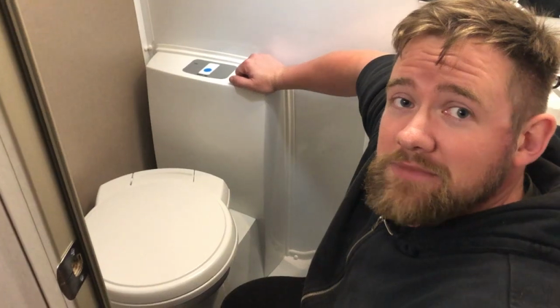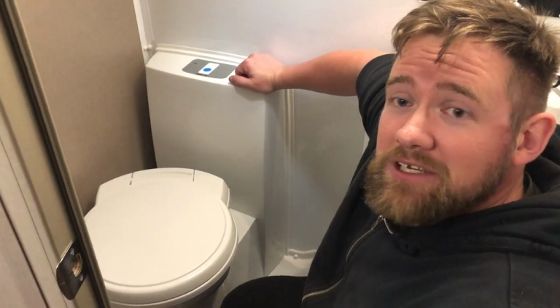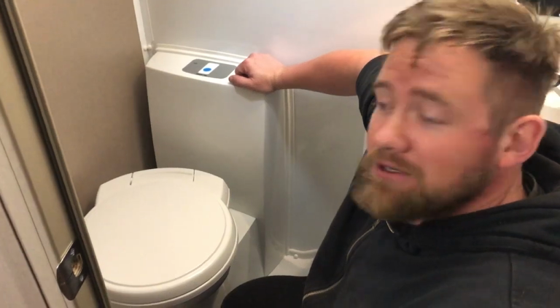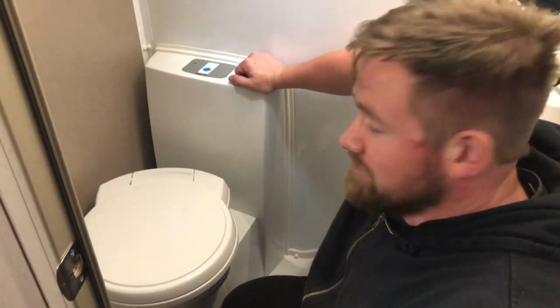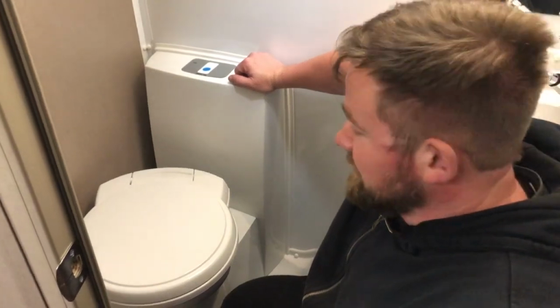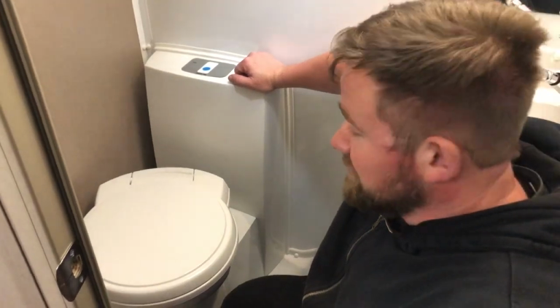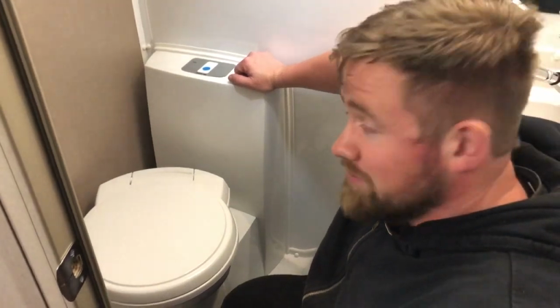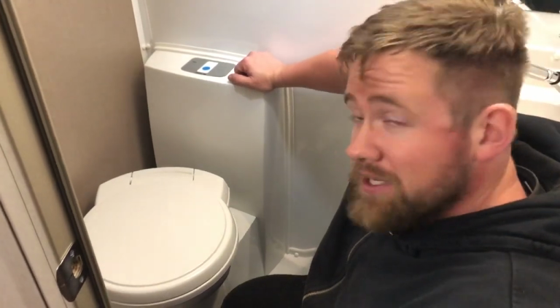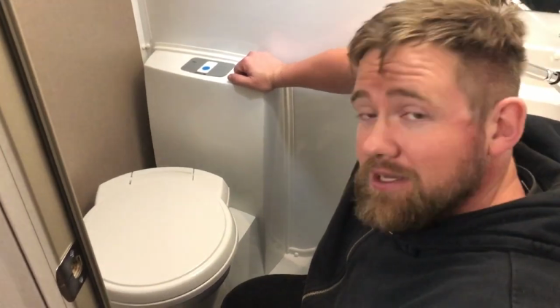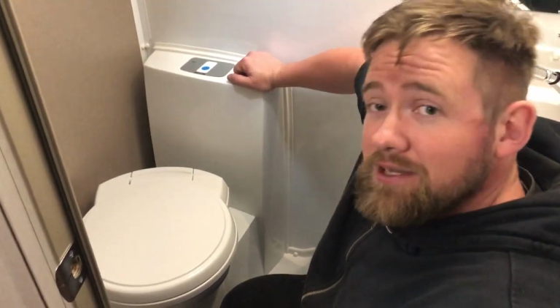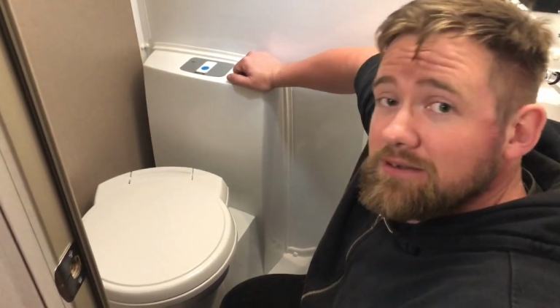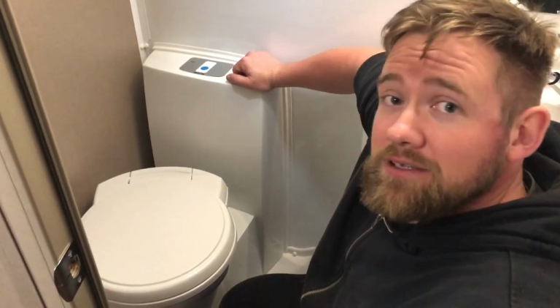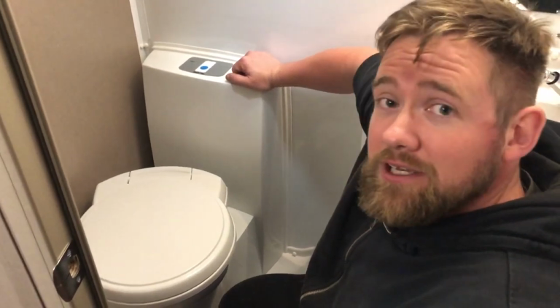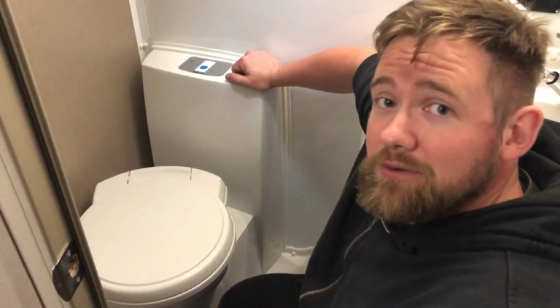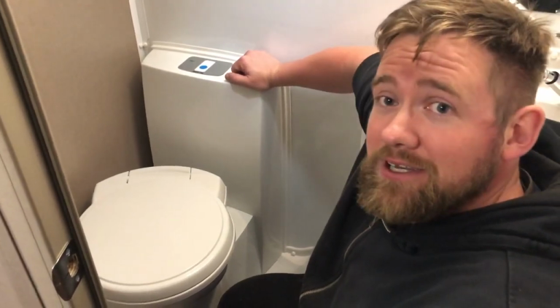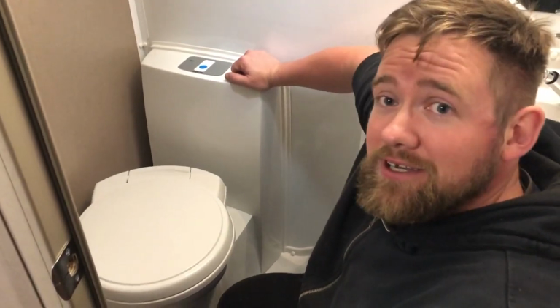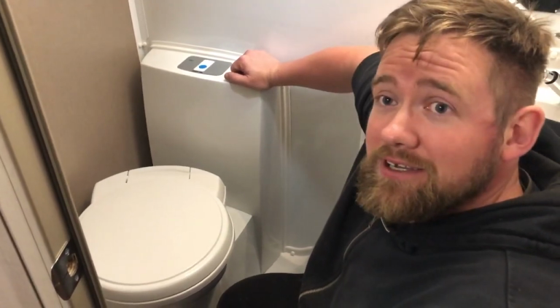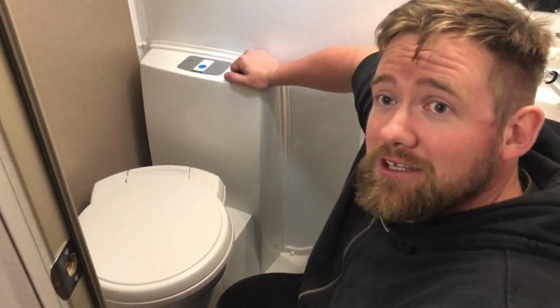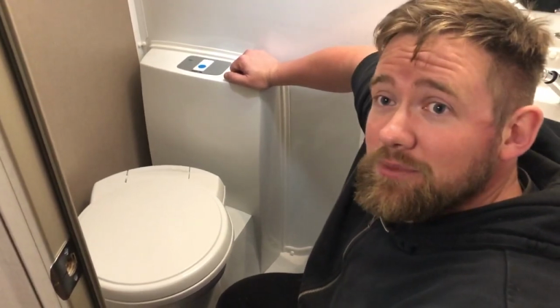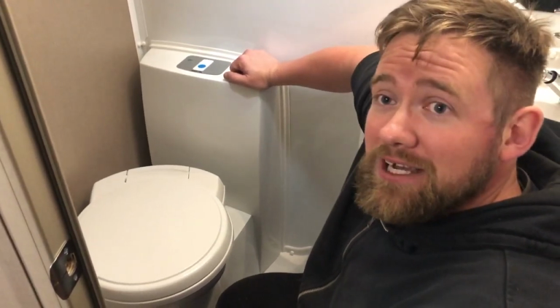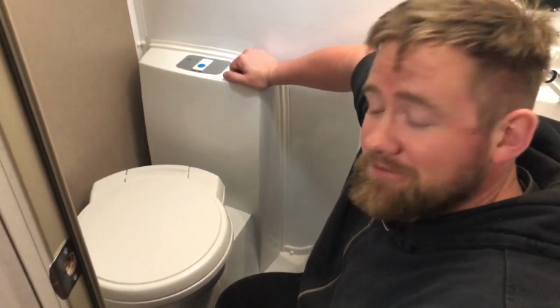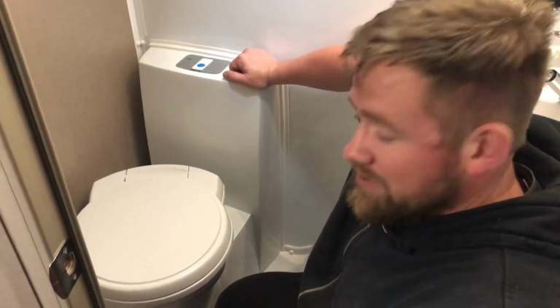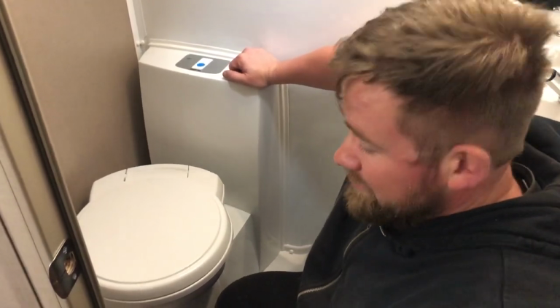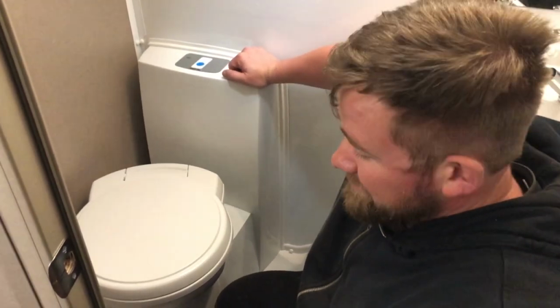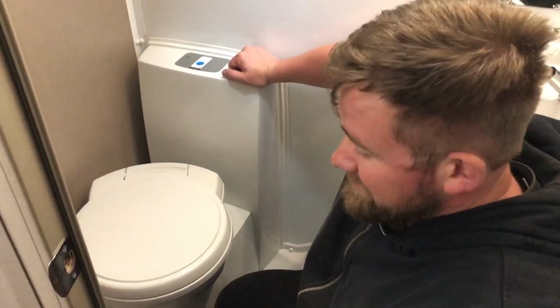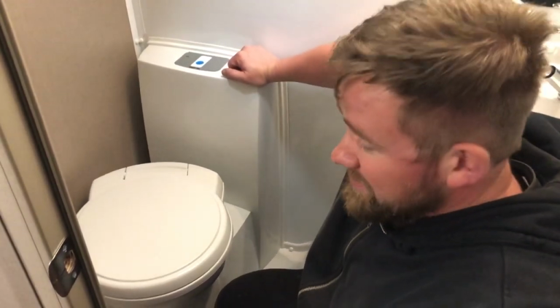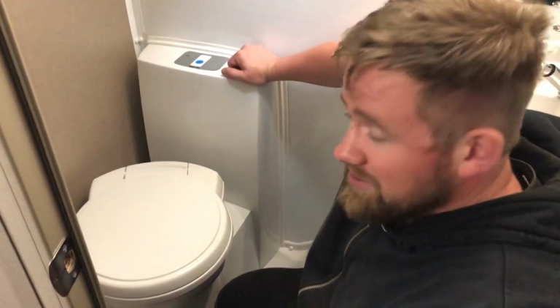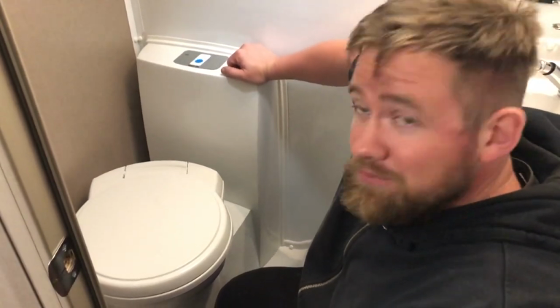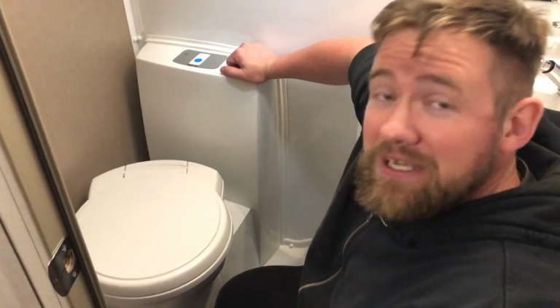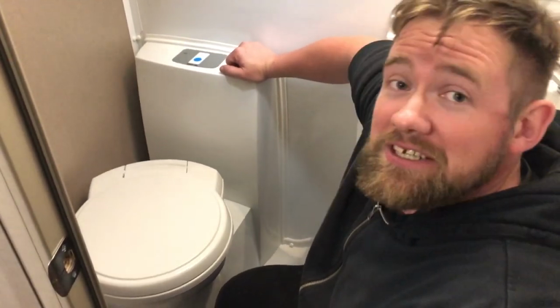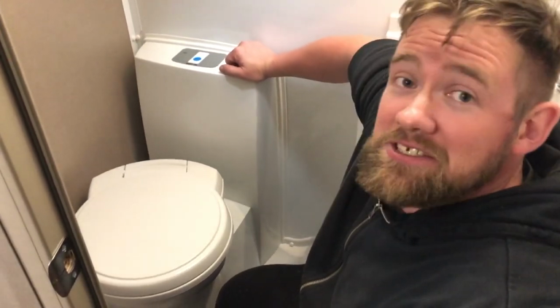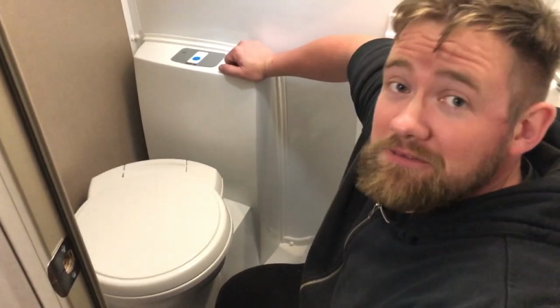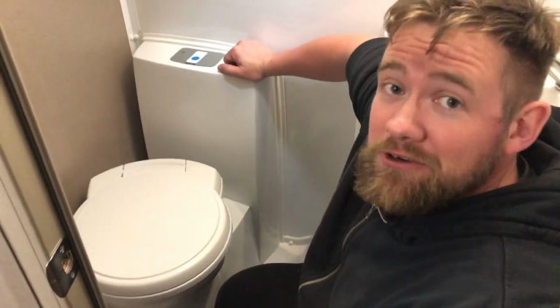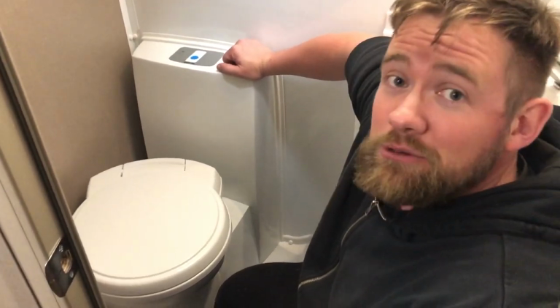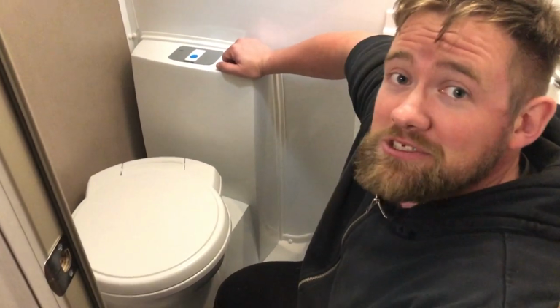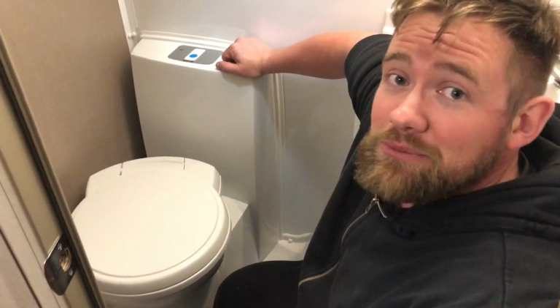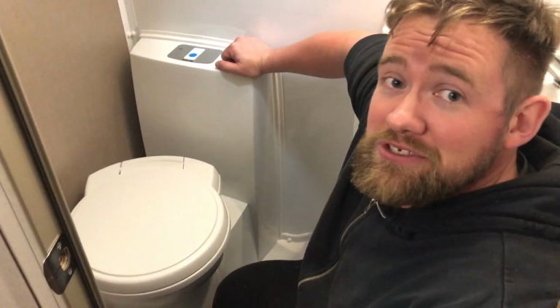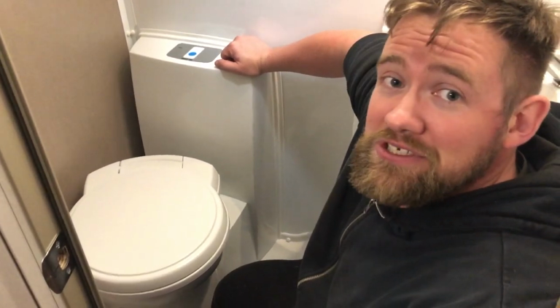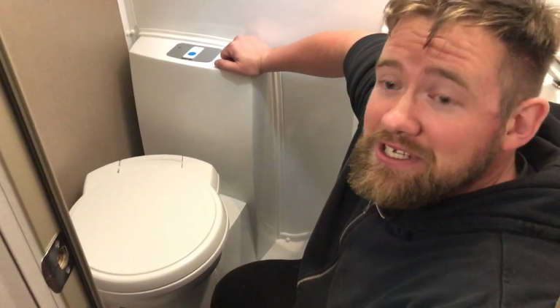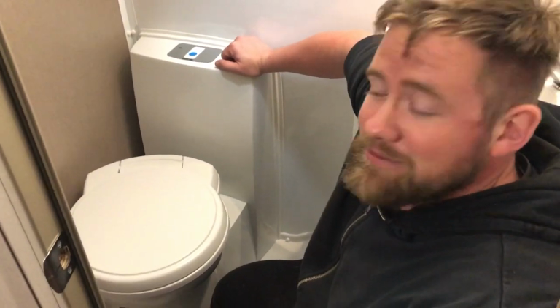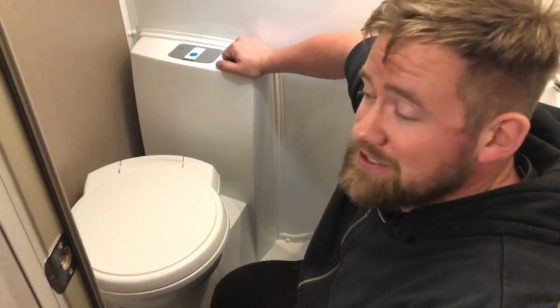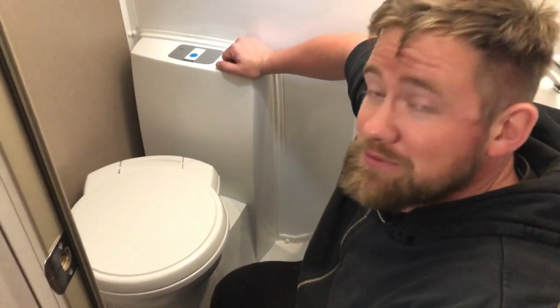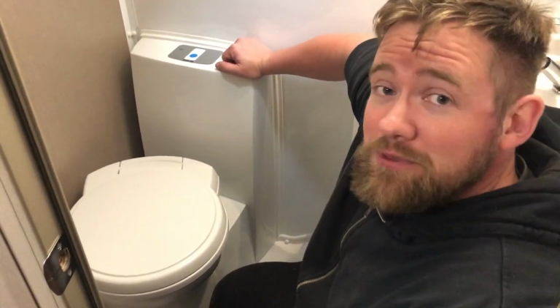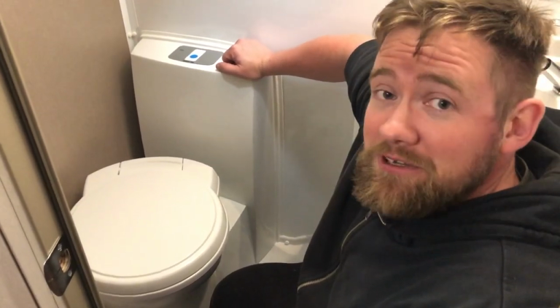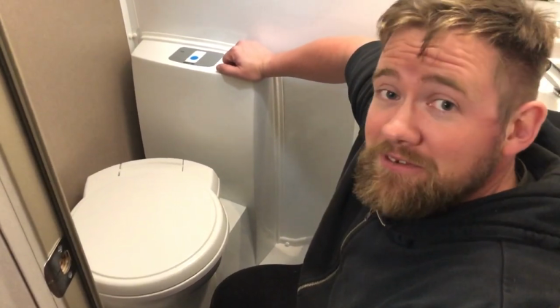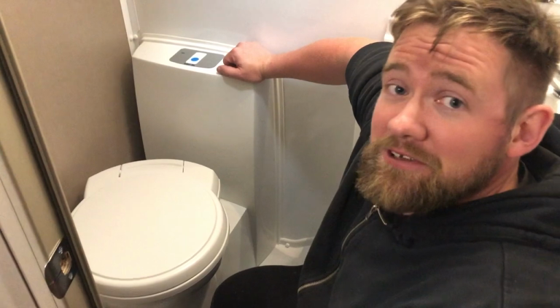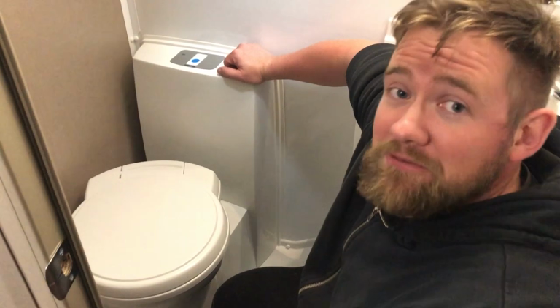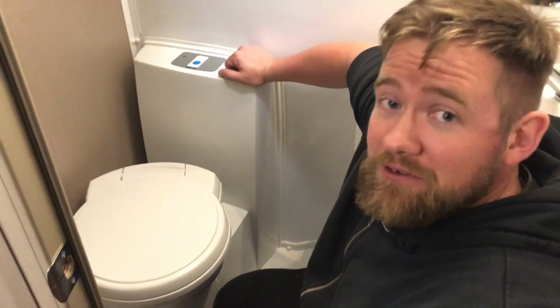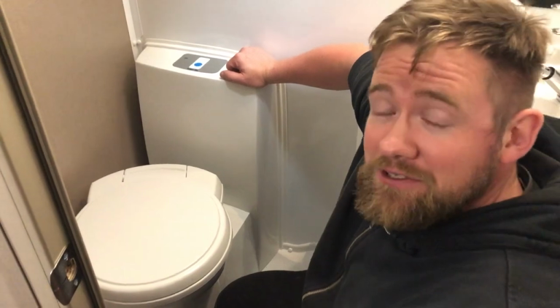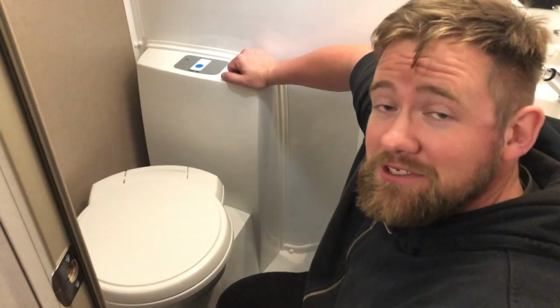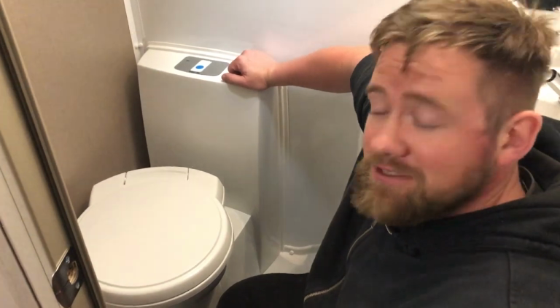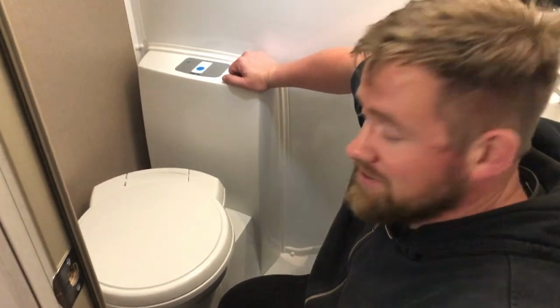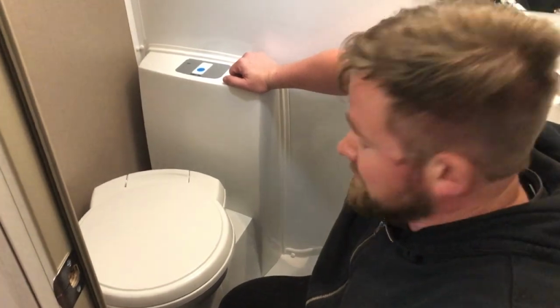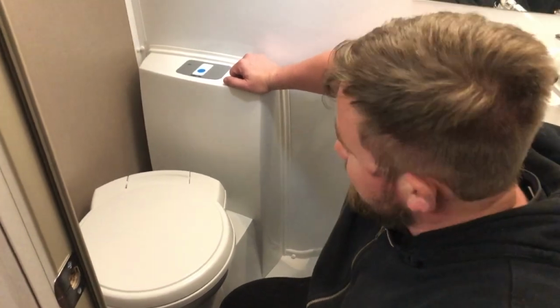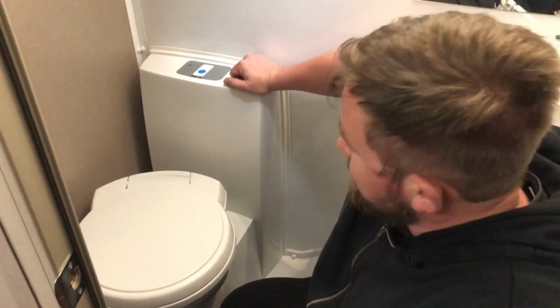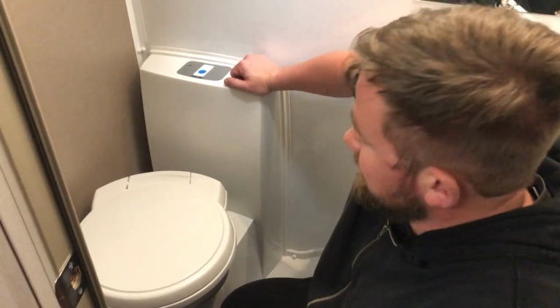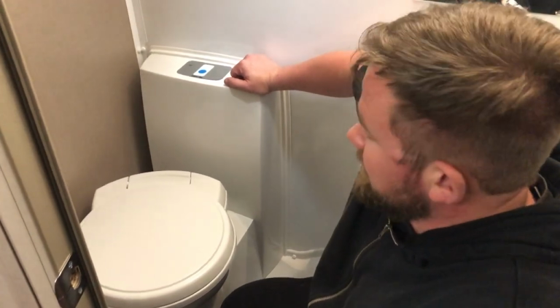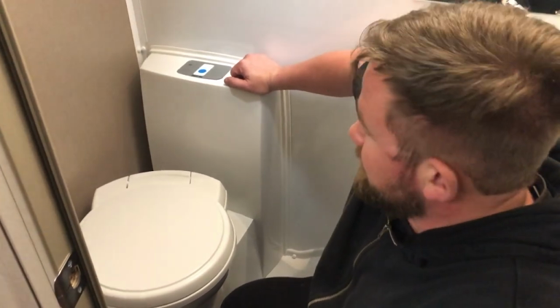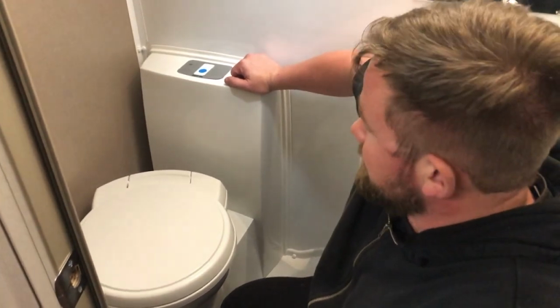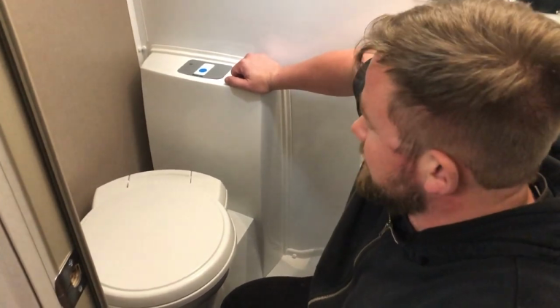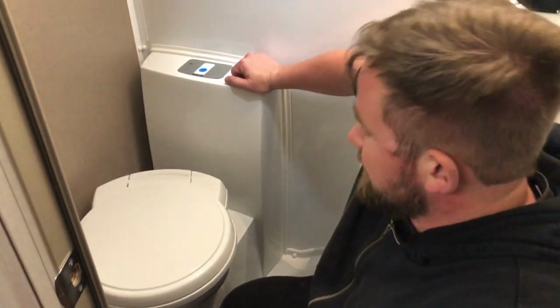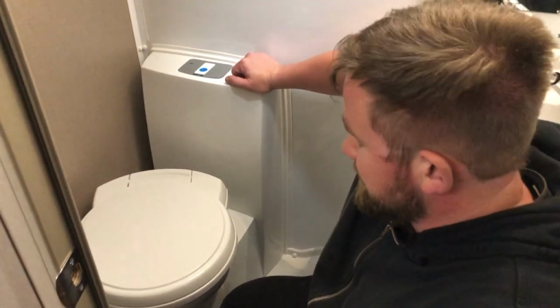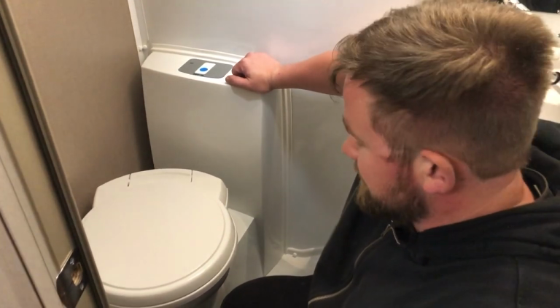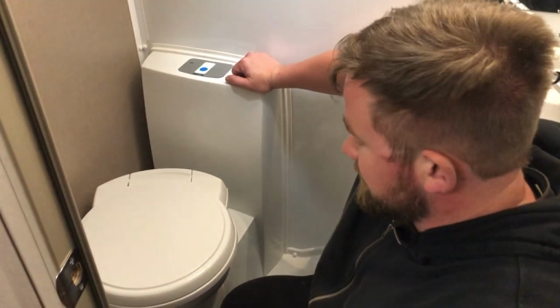Hello, only me again. Here we are in the bathroom. Not the biggest of rooms I must say, but it's perfectly functional and does everything you will need it to.